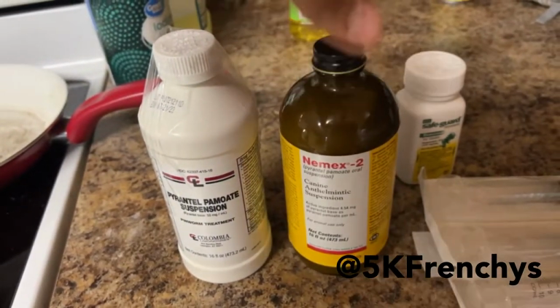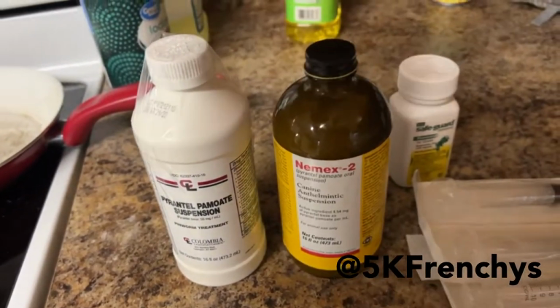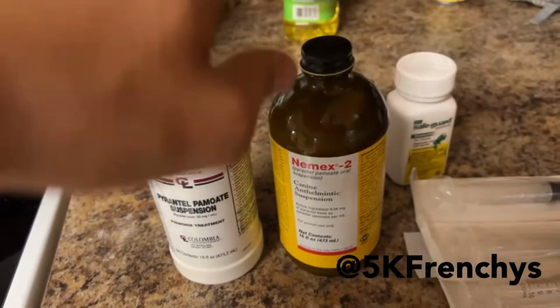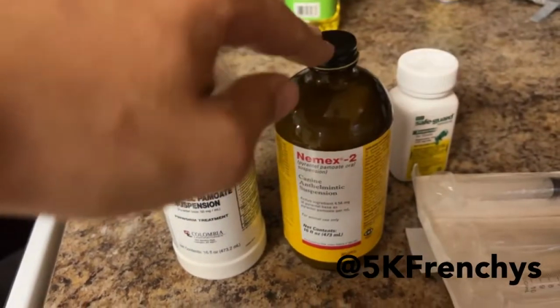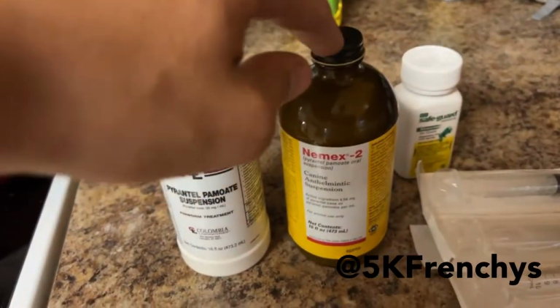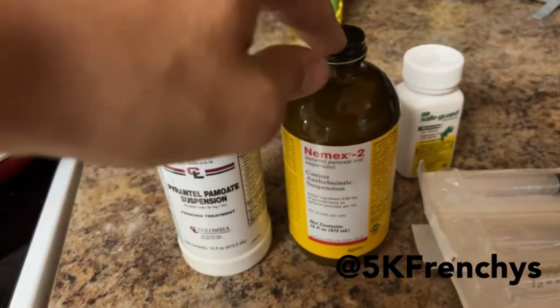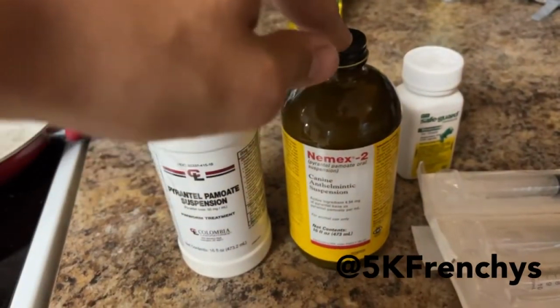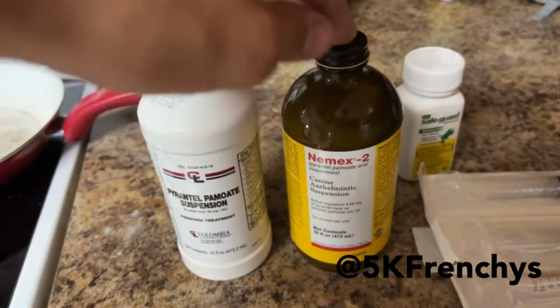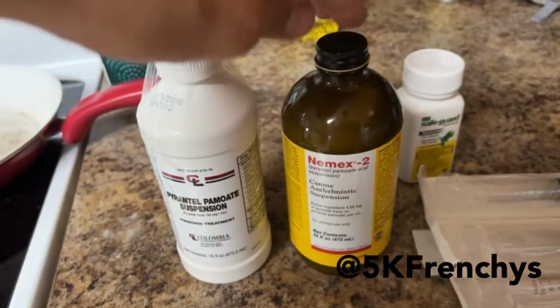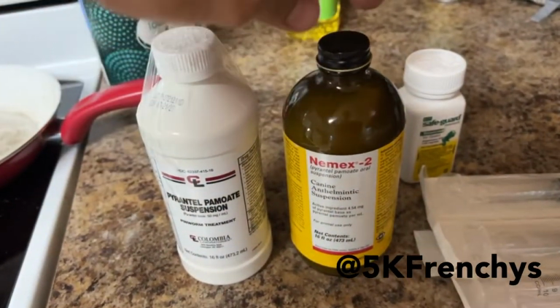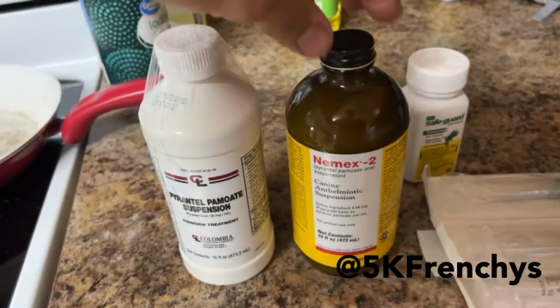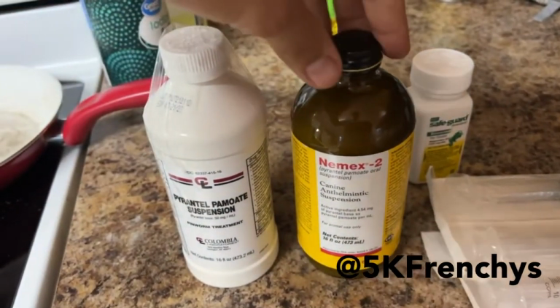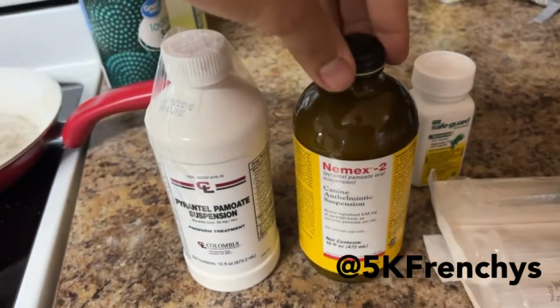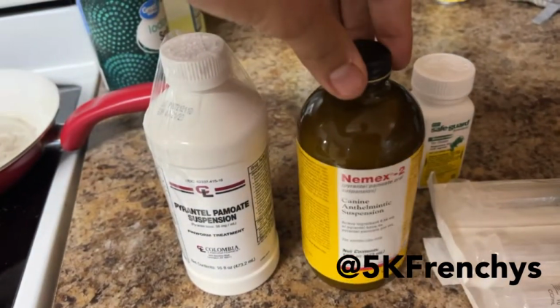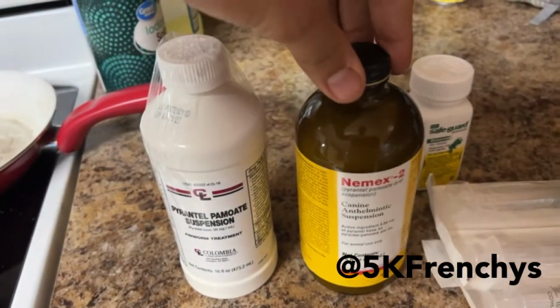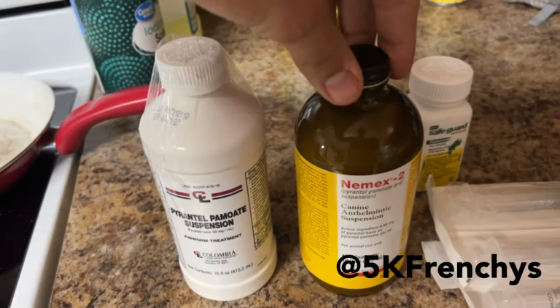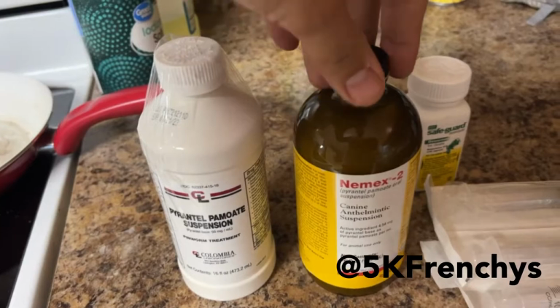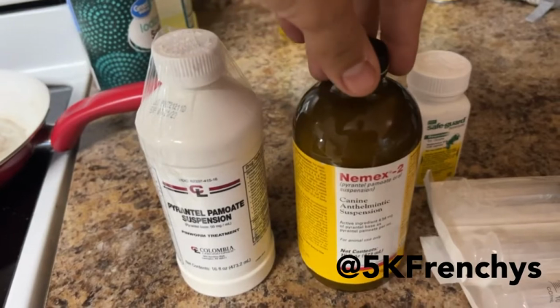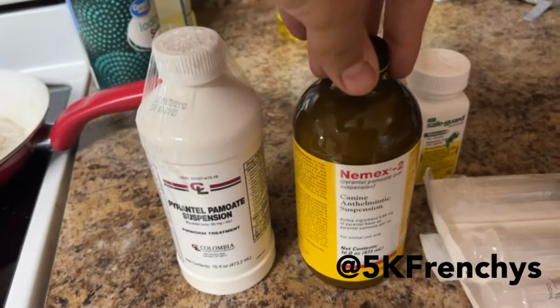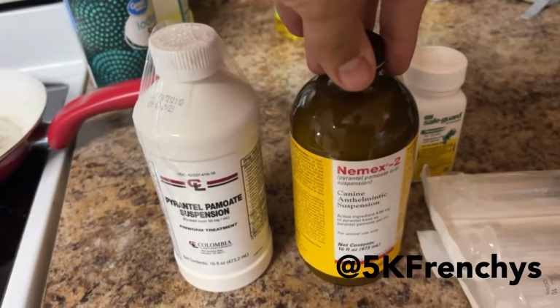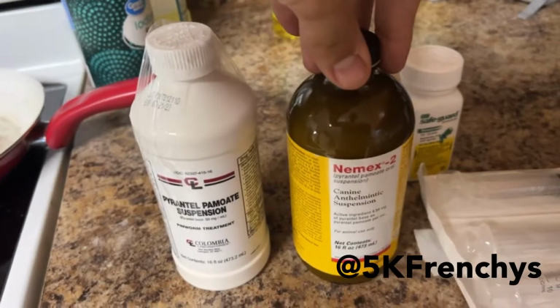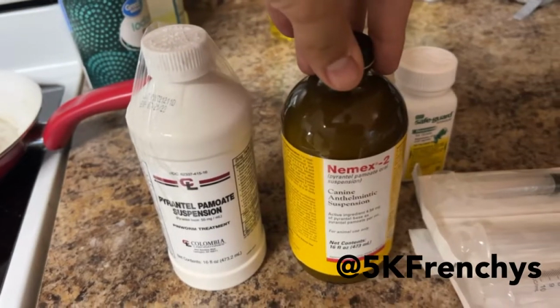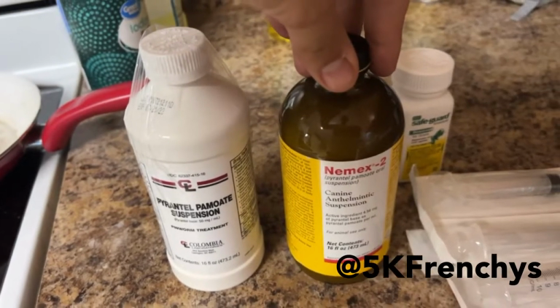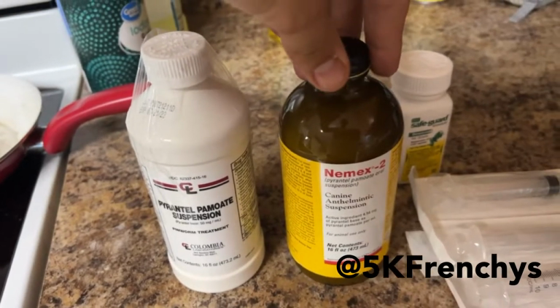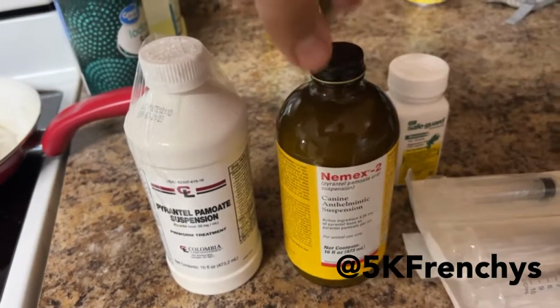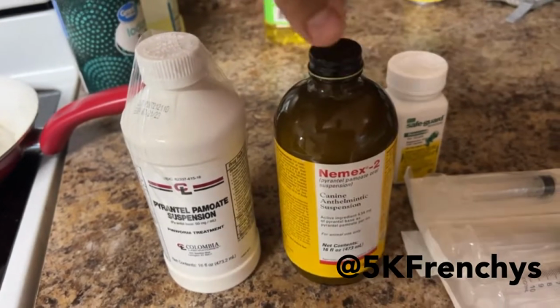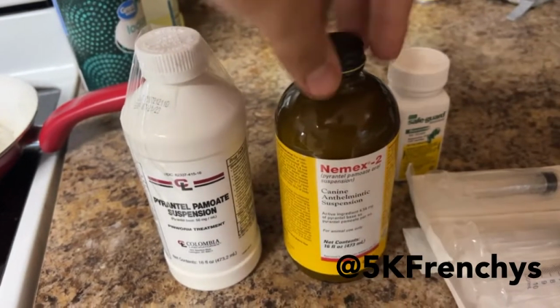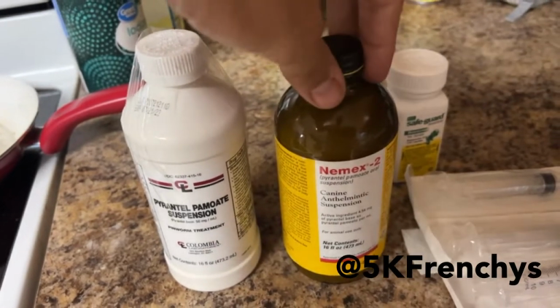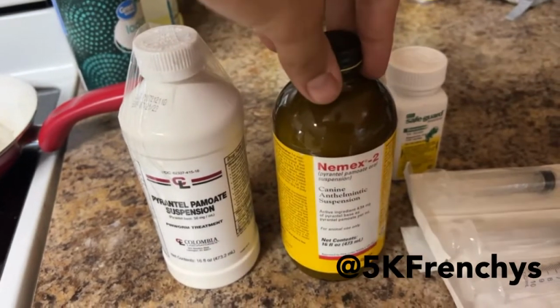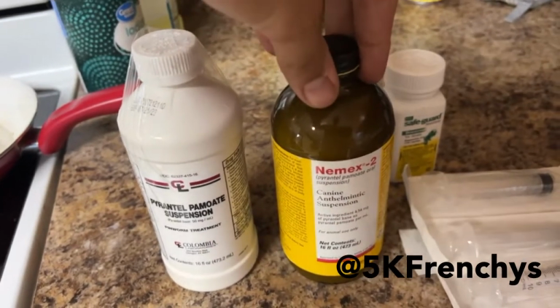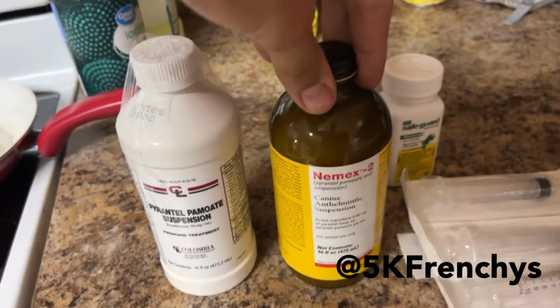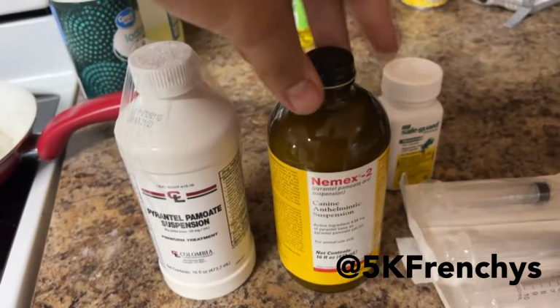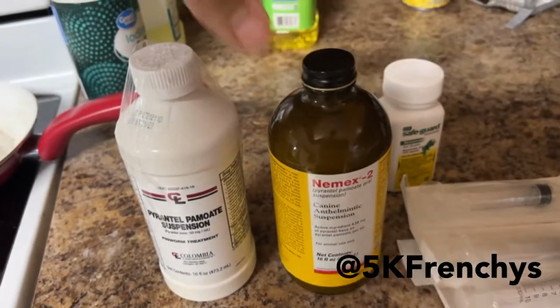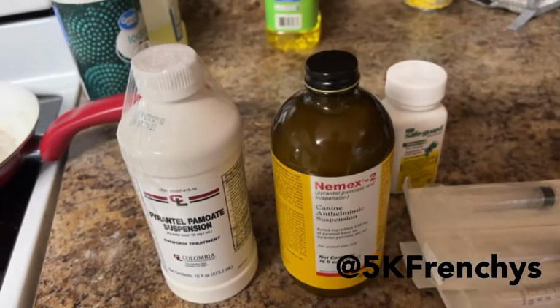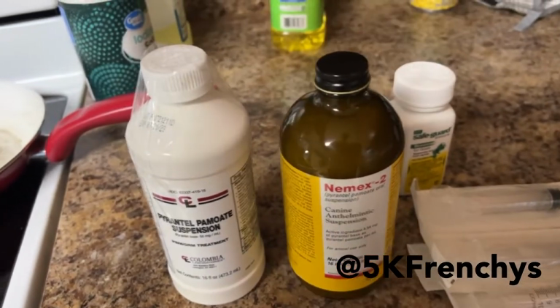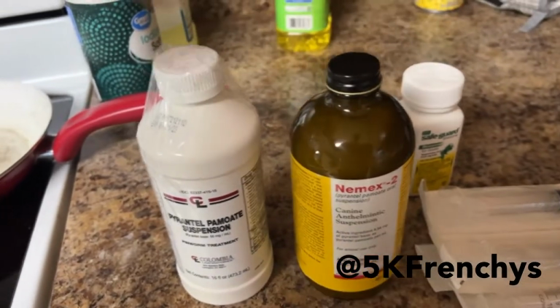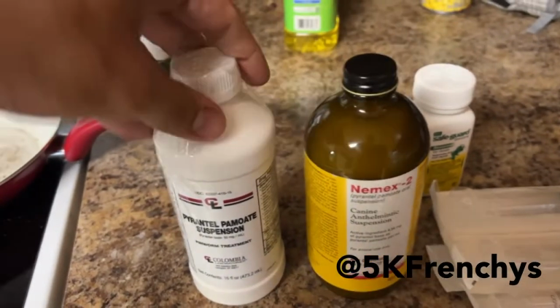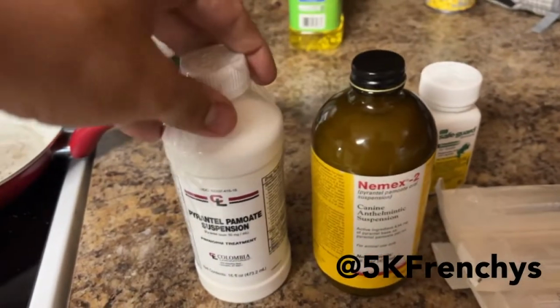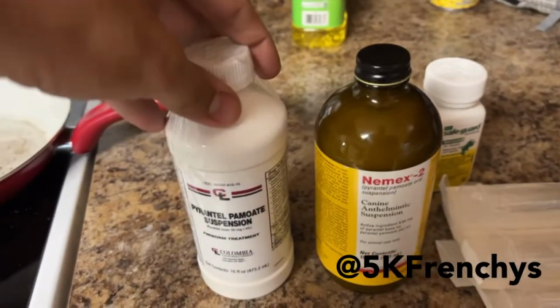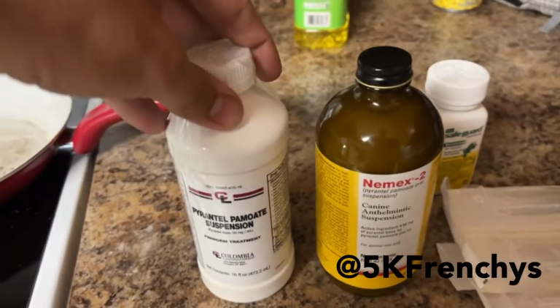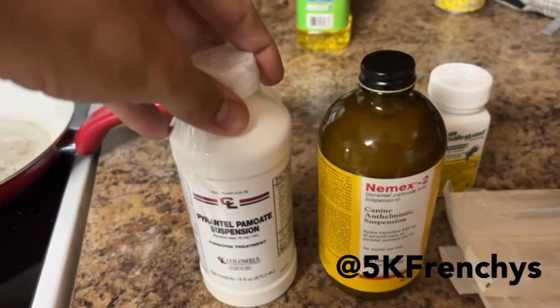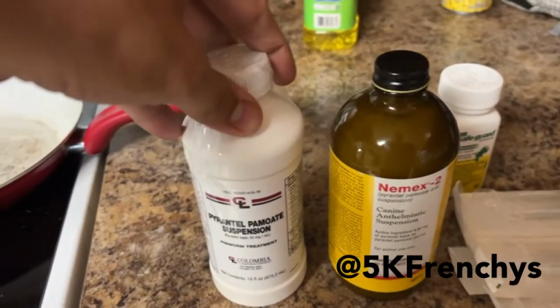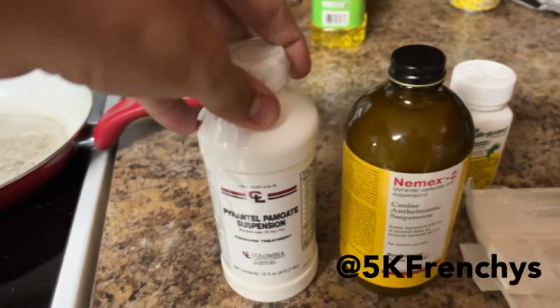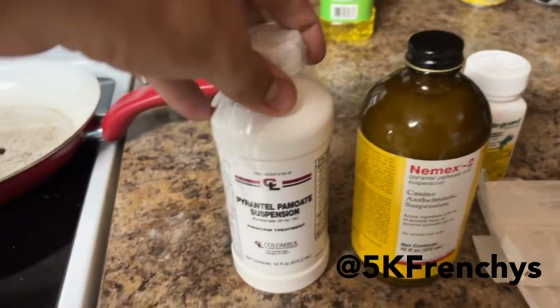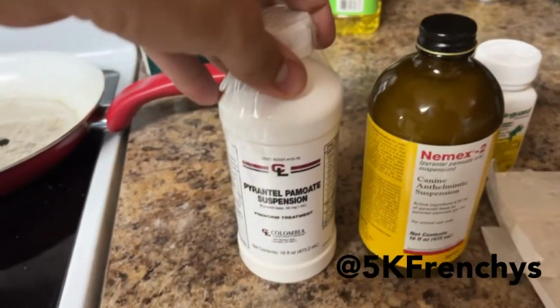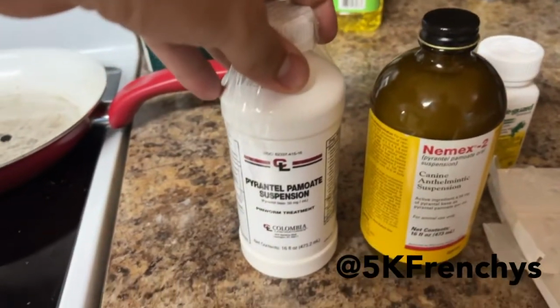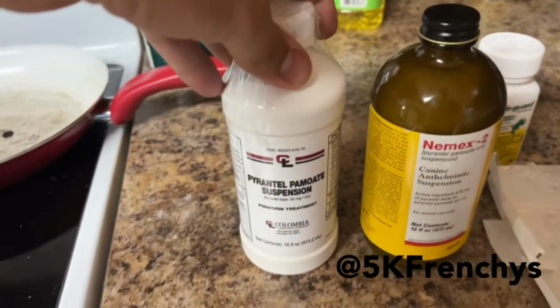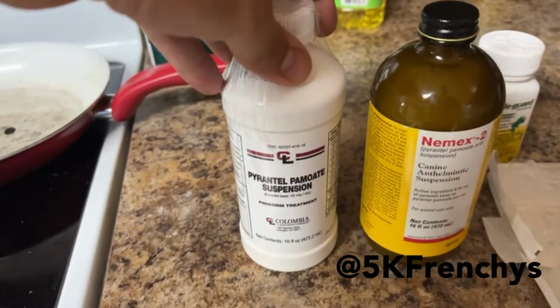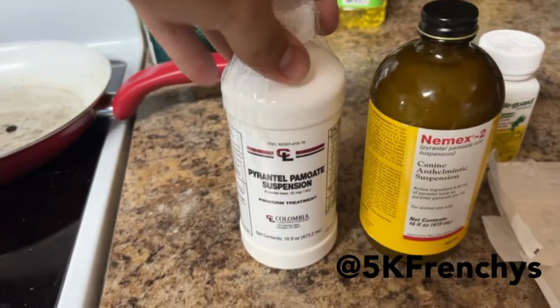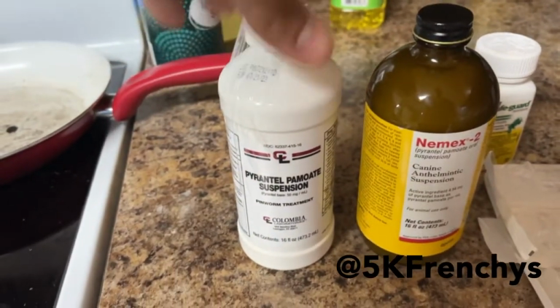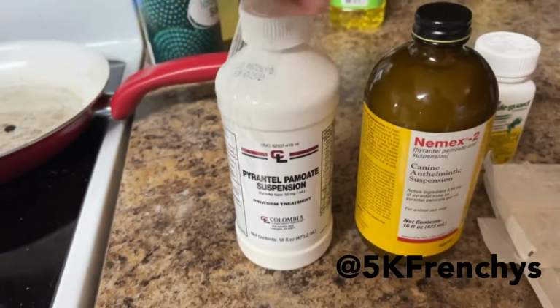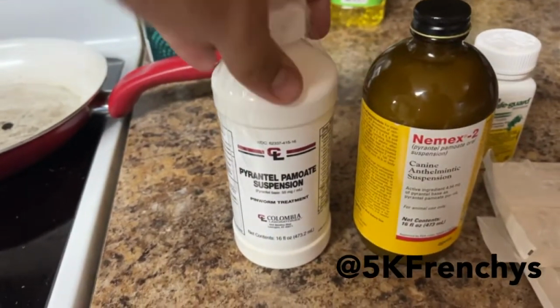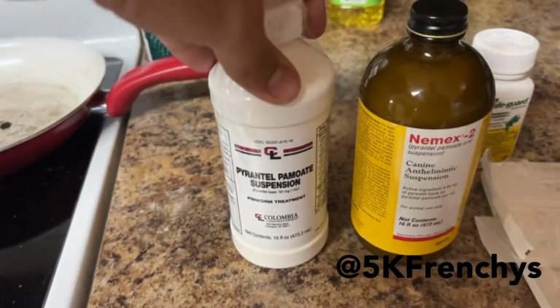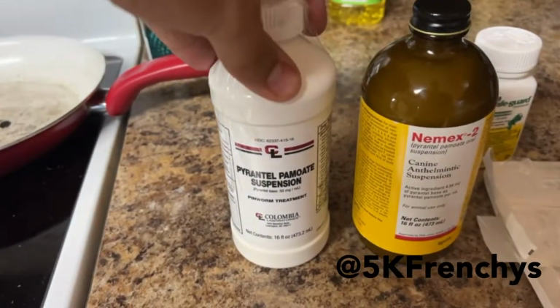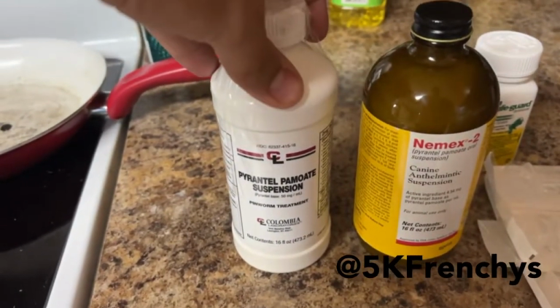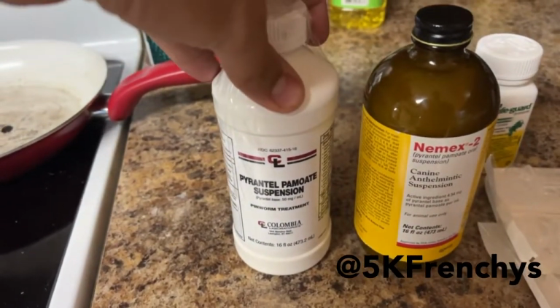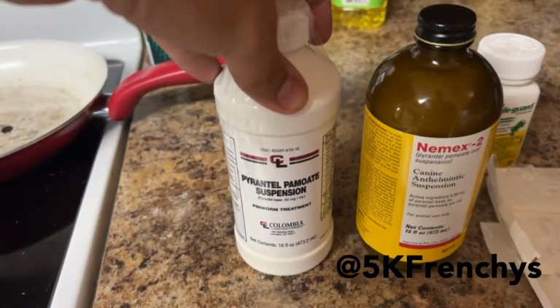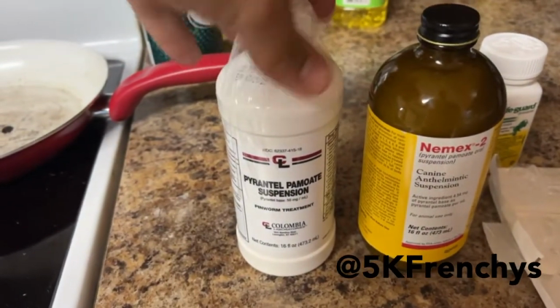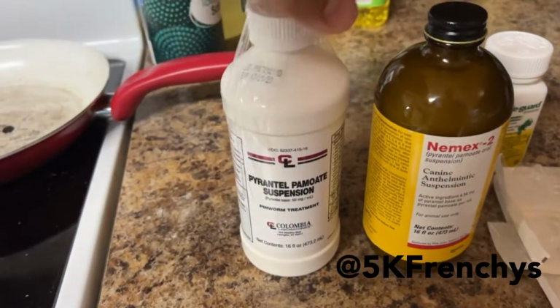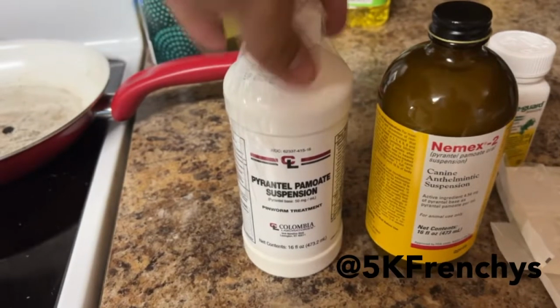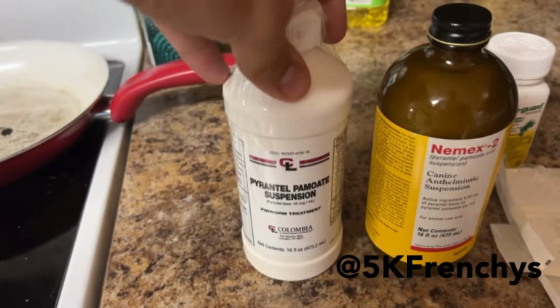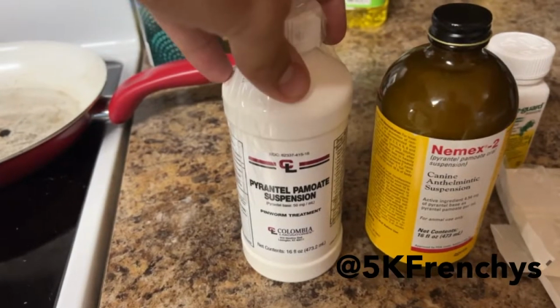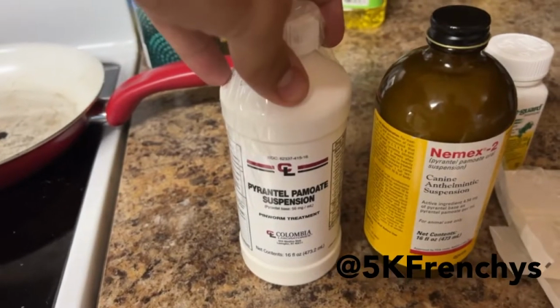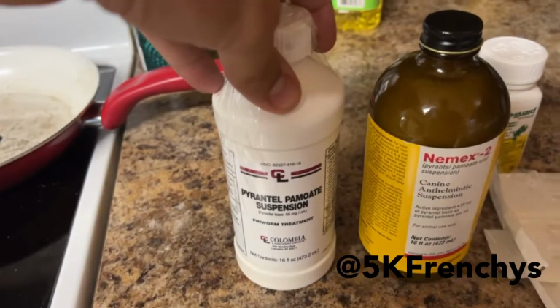This bottle right here is about 160 bucks, you get it on Revival. This bottle is about 20 bucks, you get it on Revival.